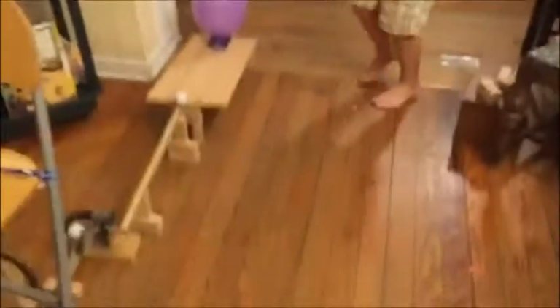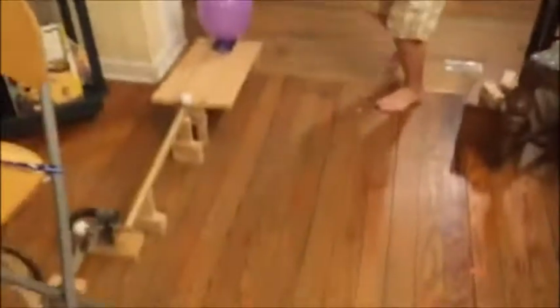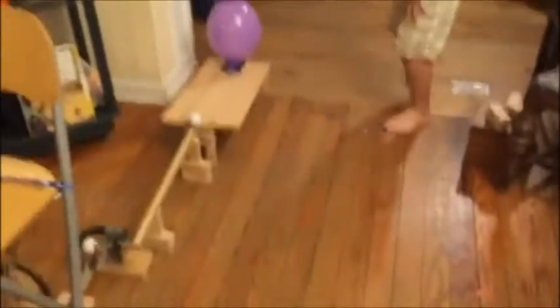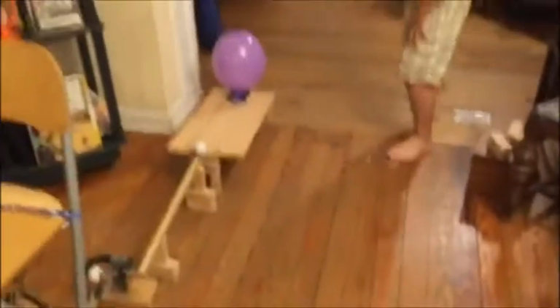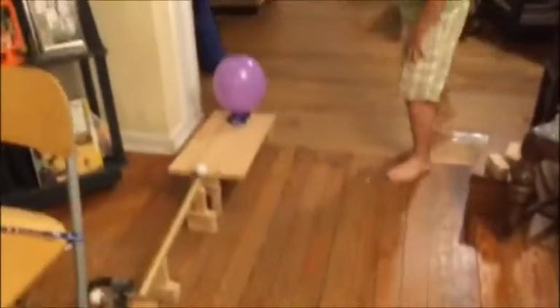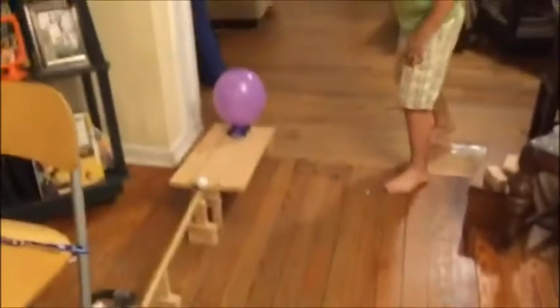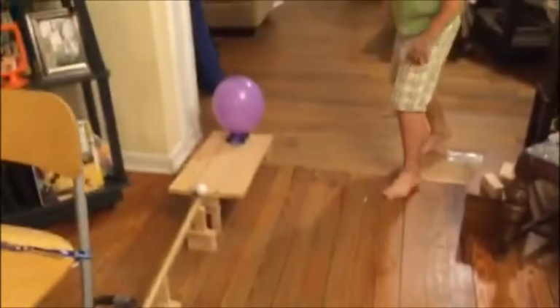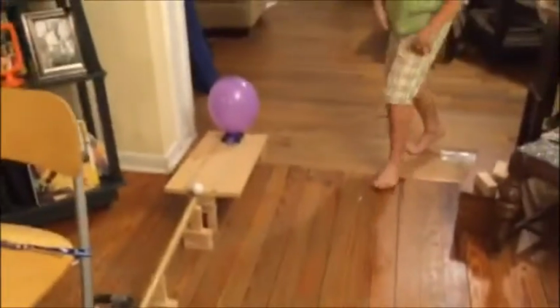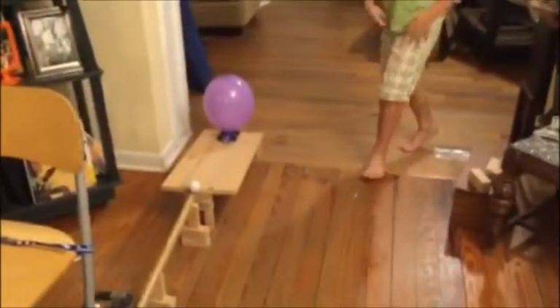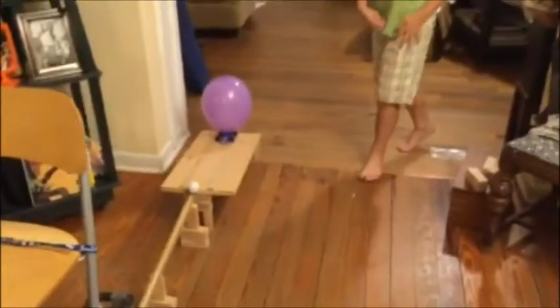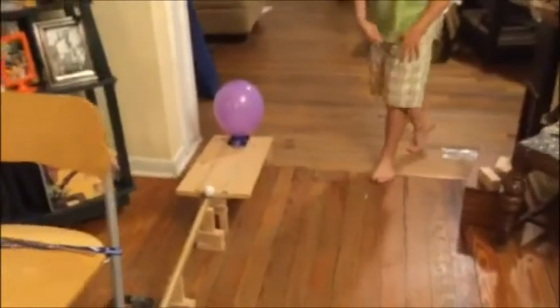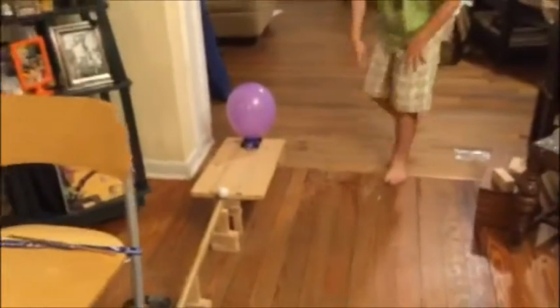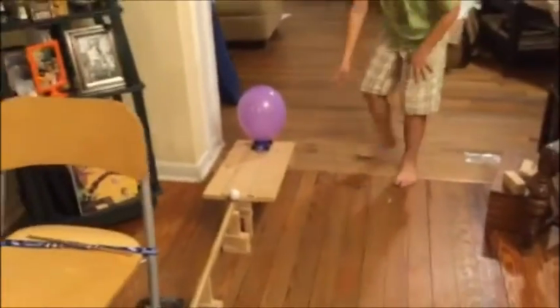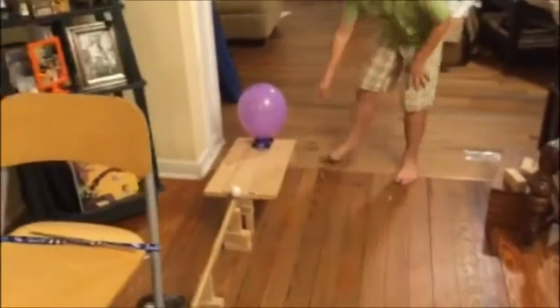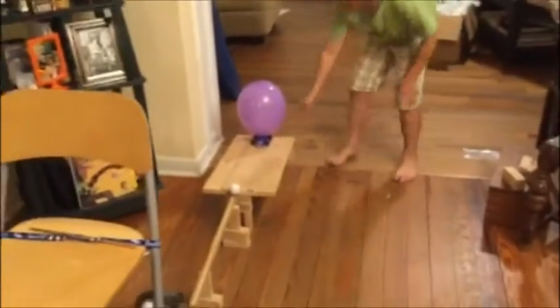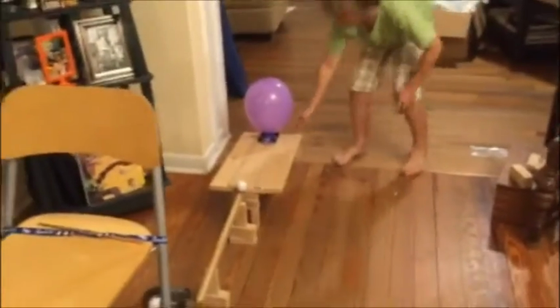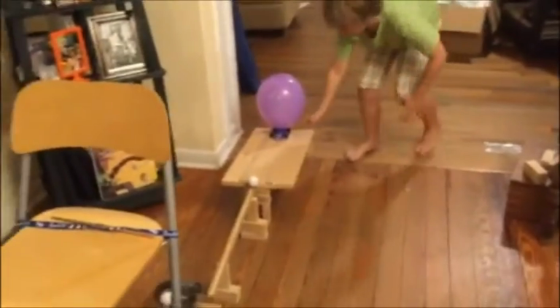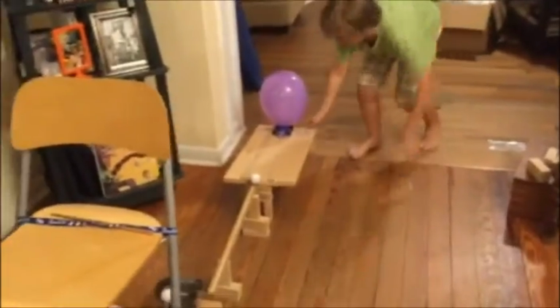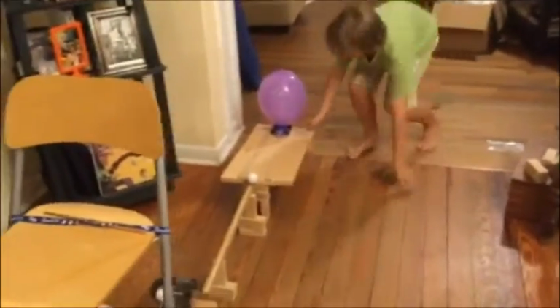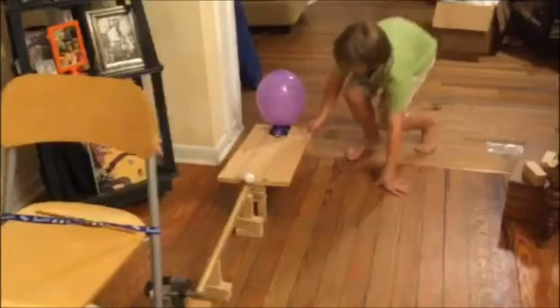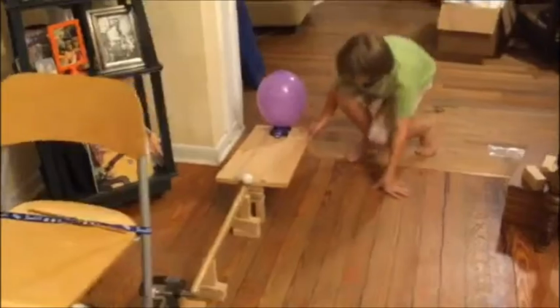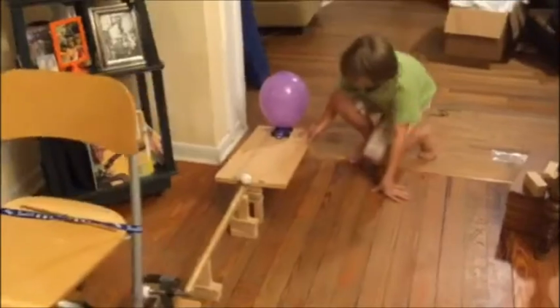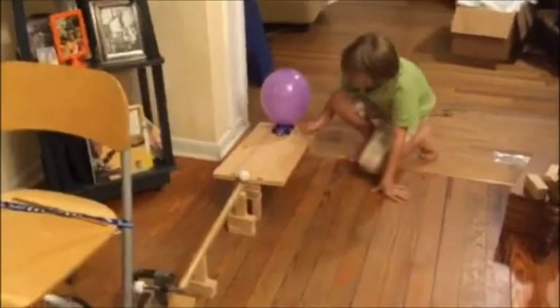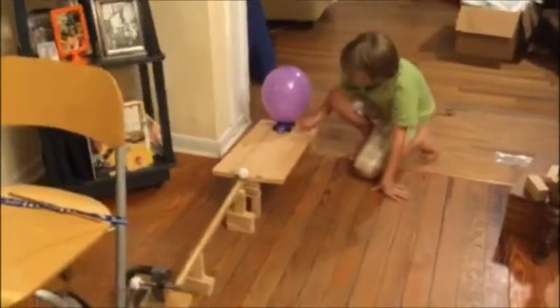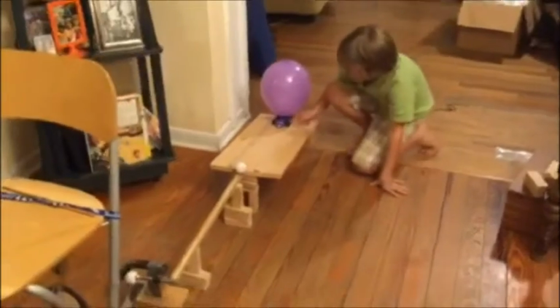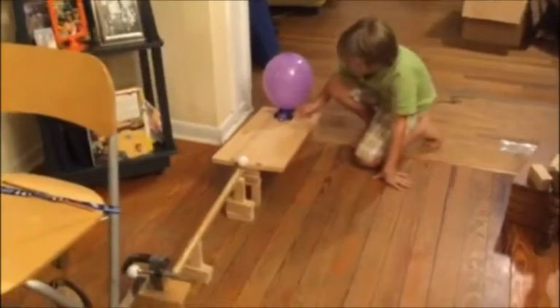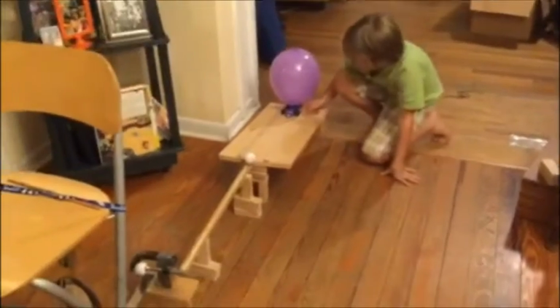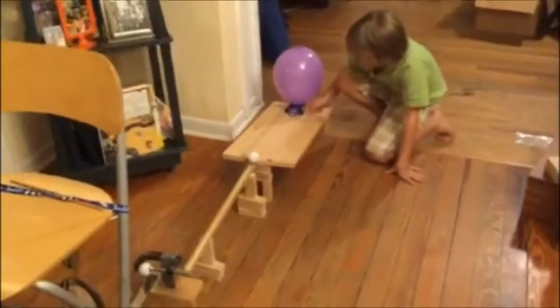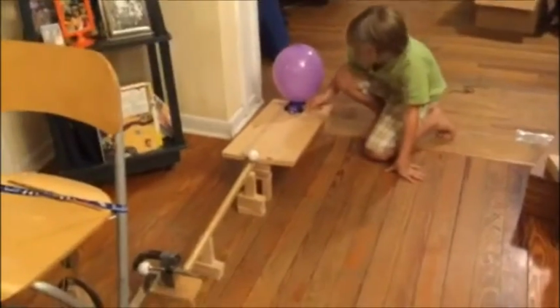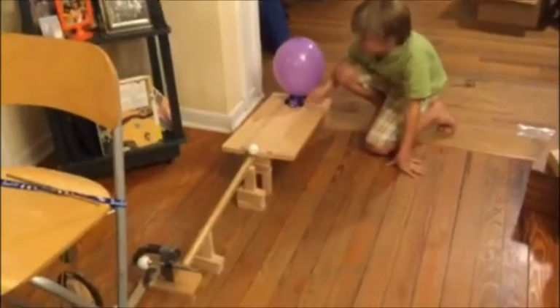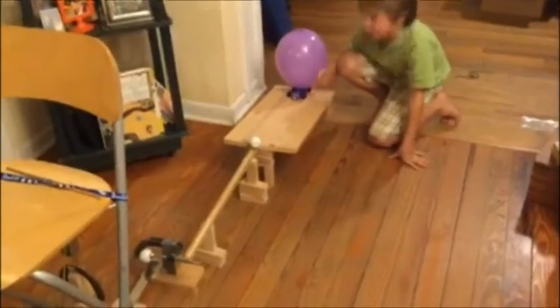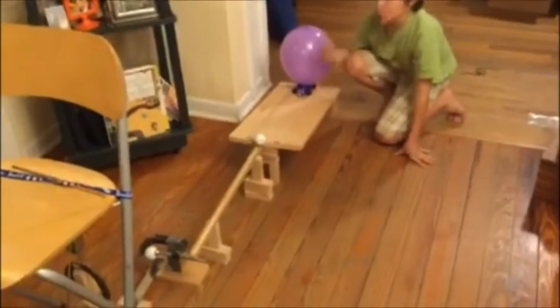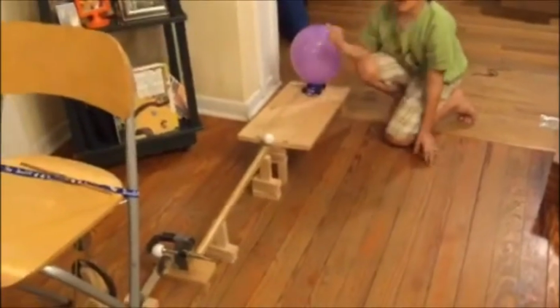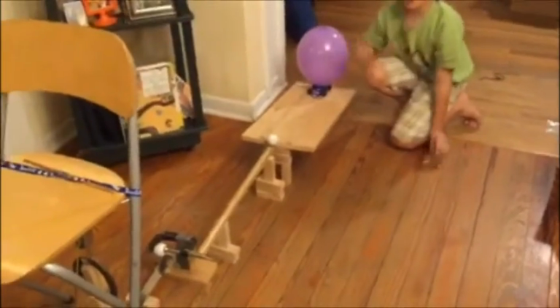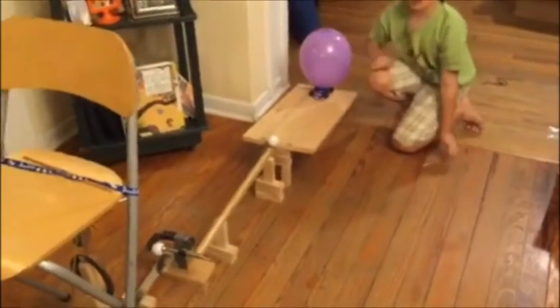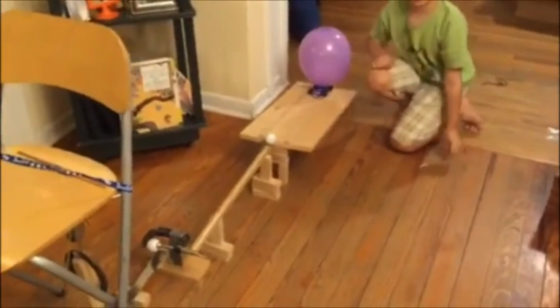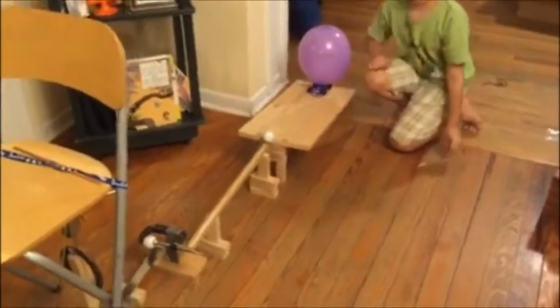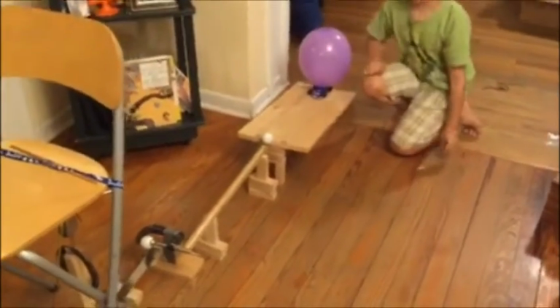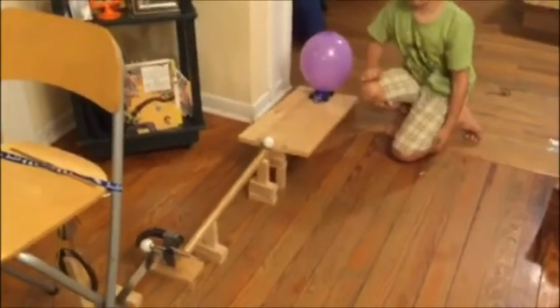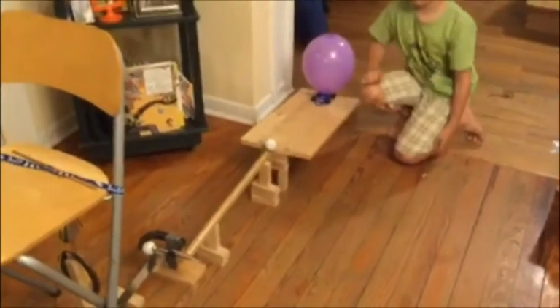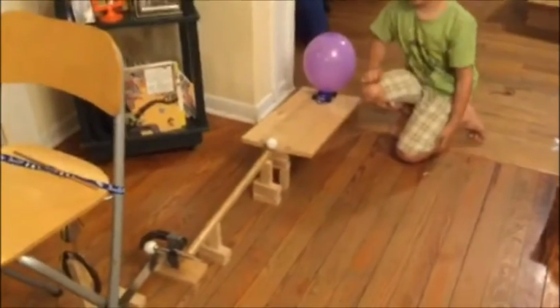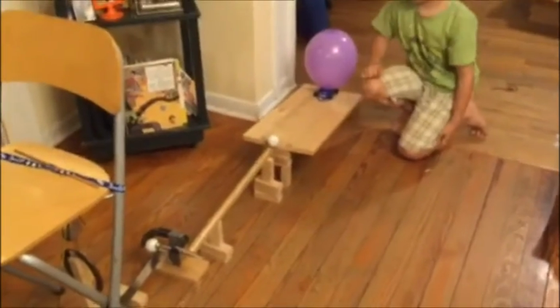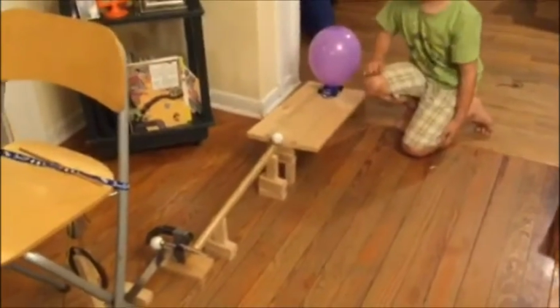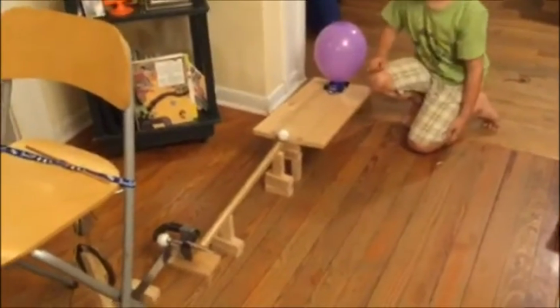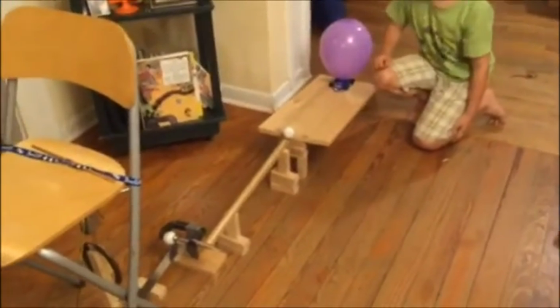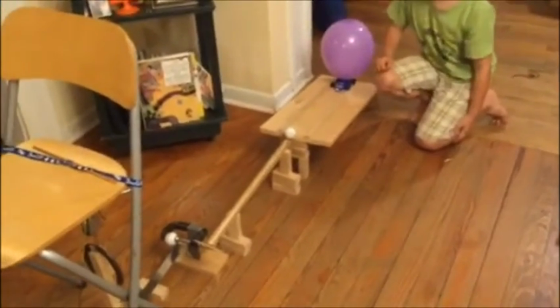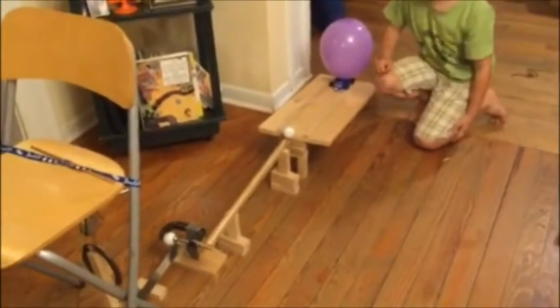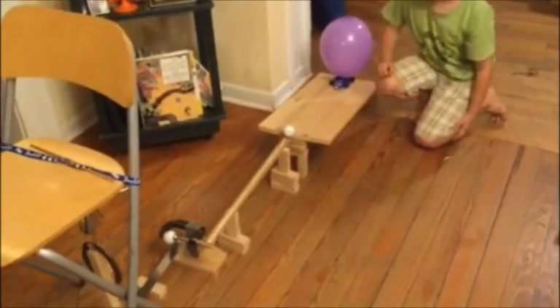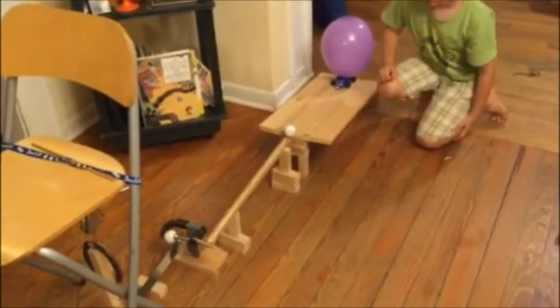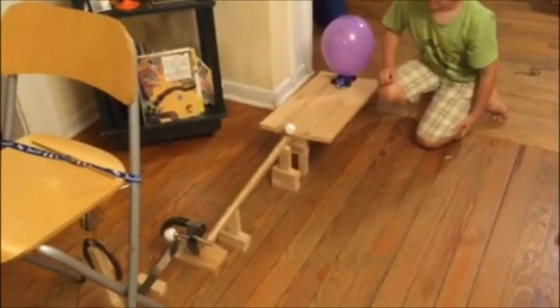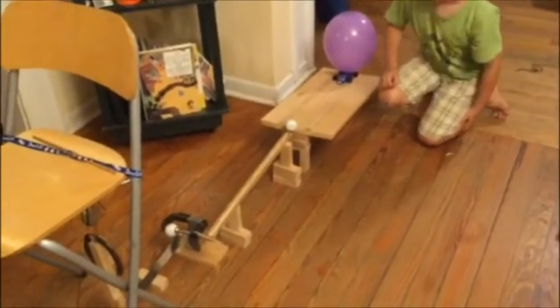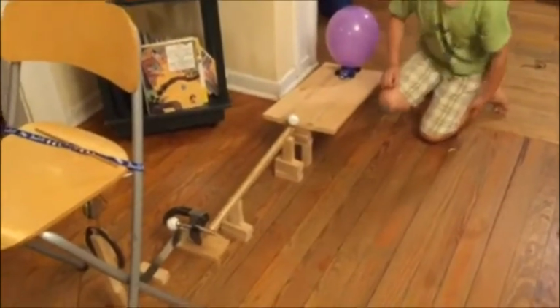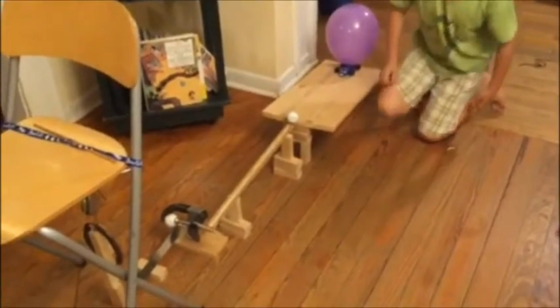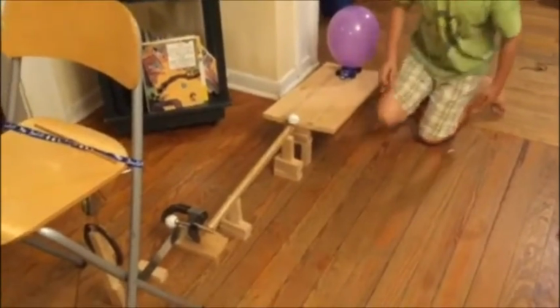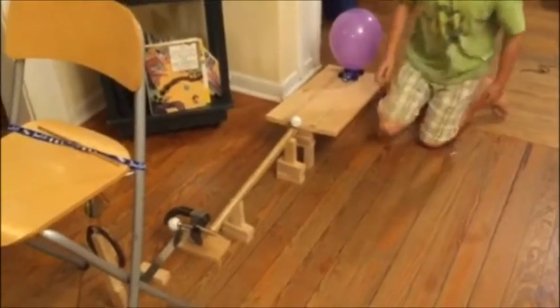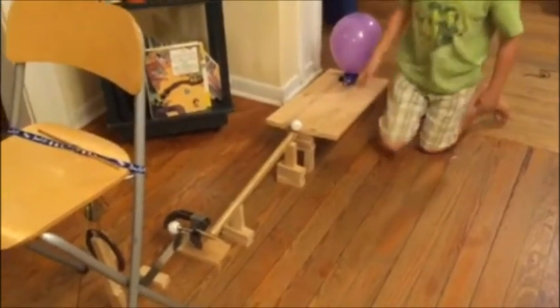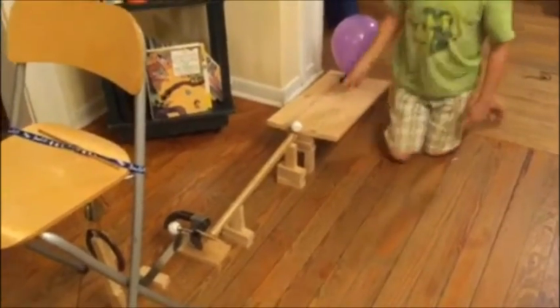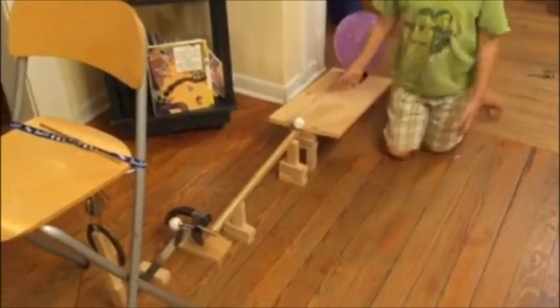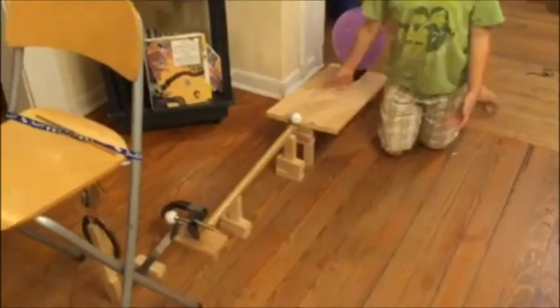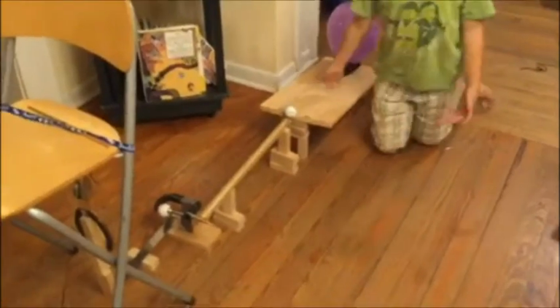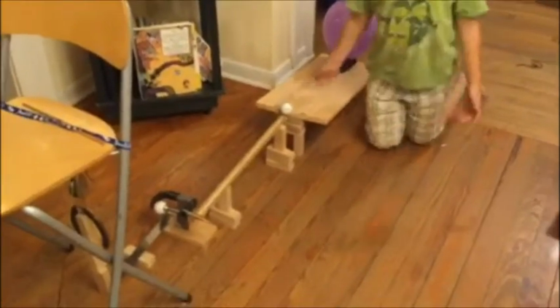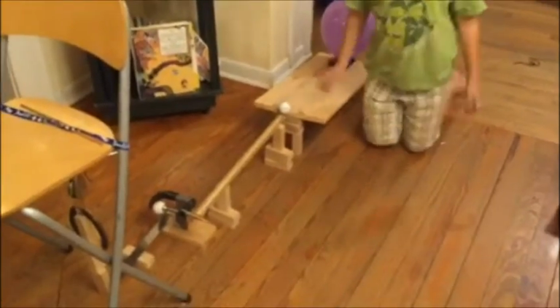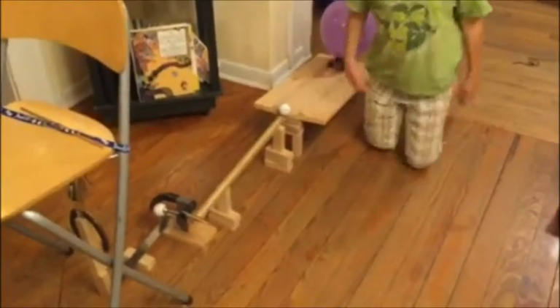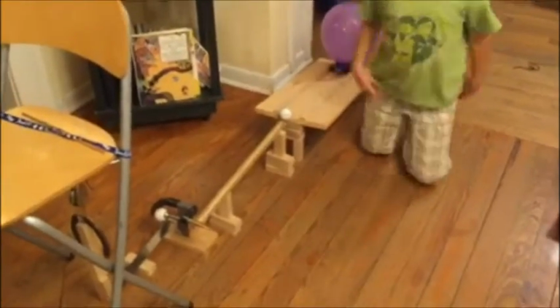So here's the wheel and axle on this balloon powered car, also on my plane.